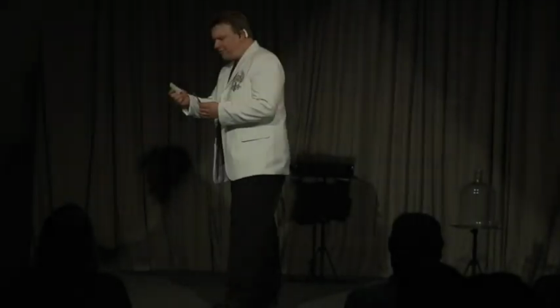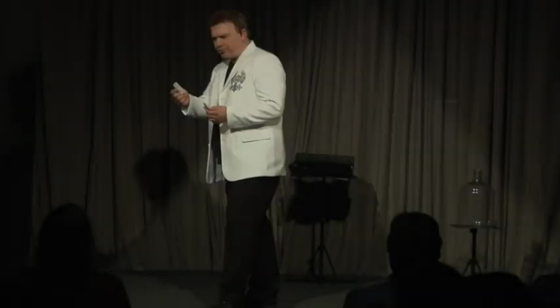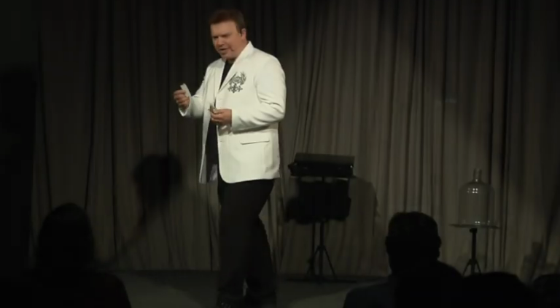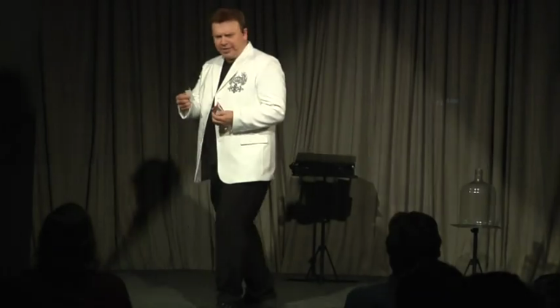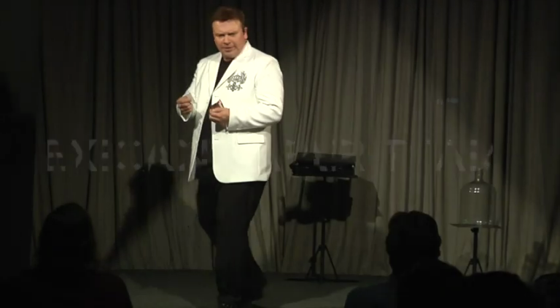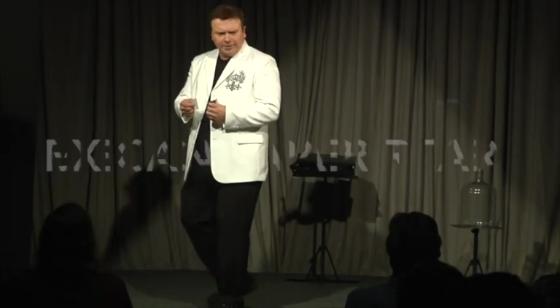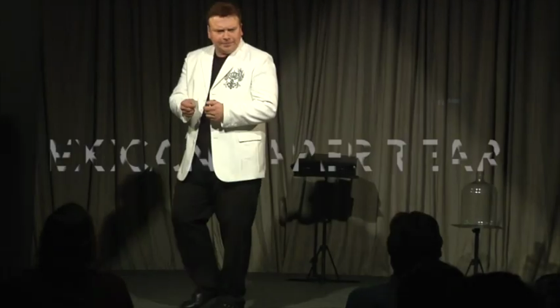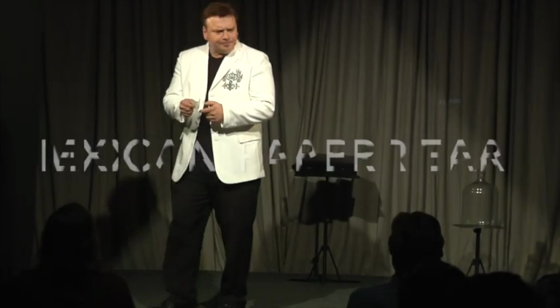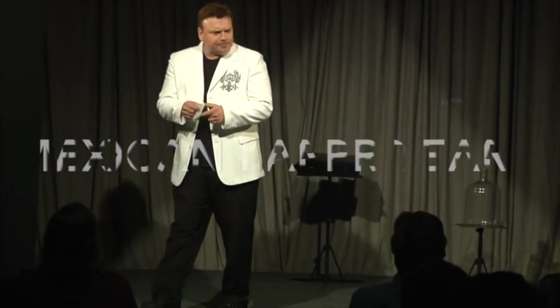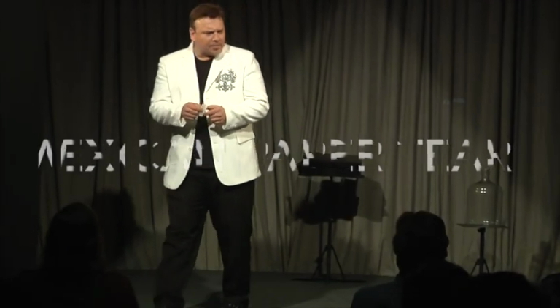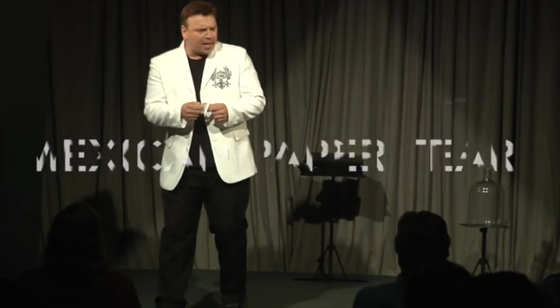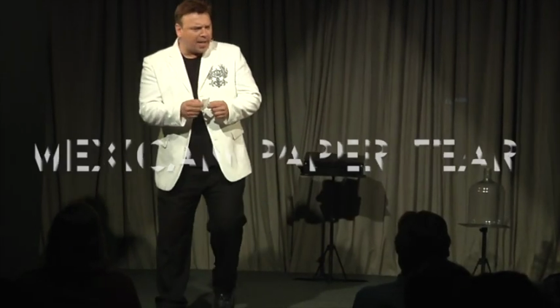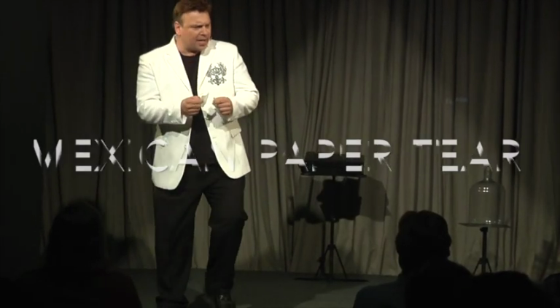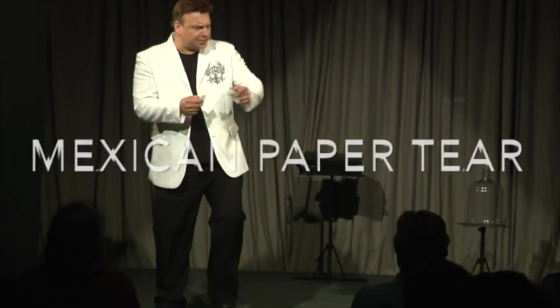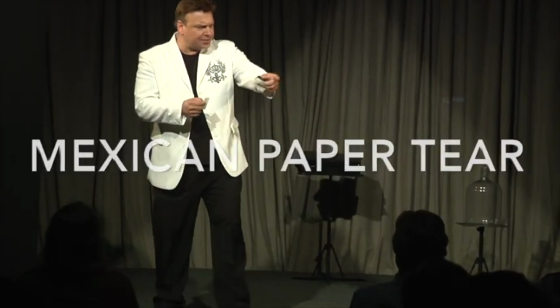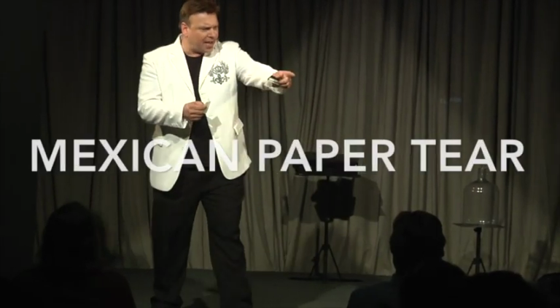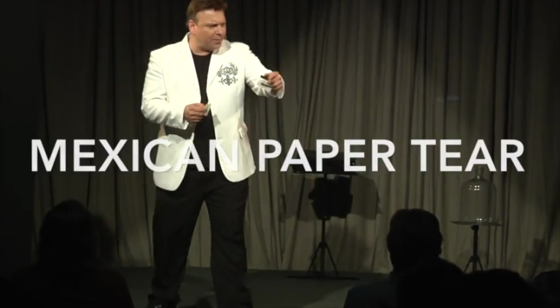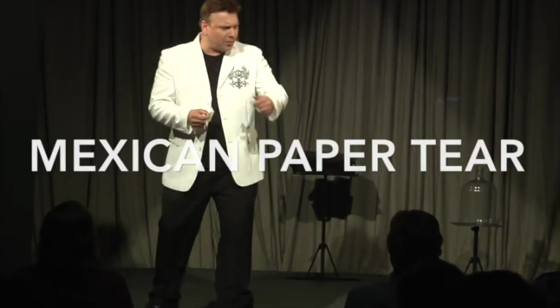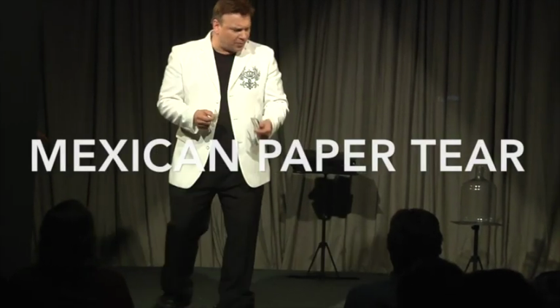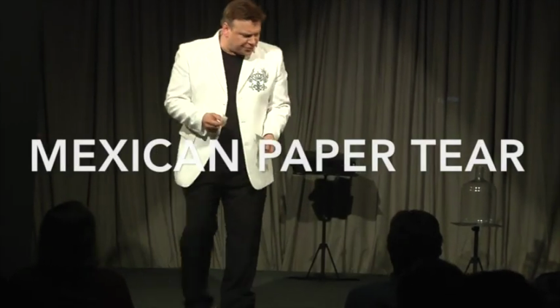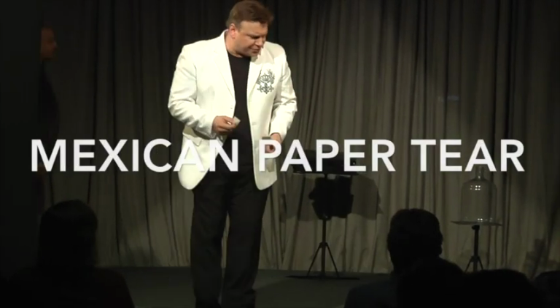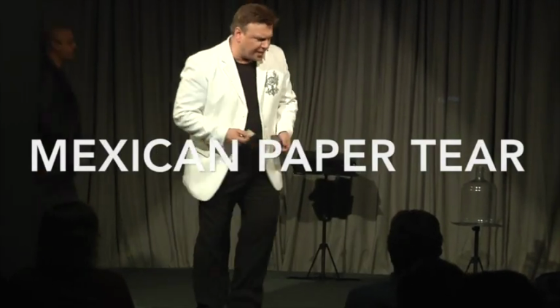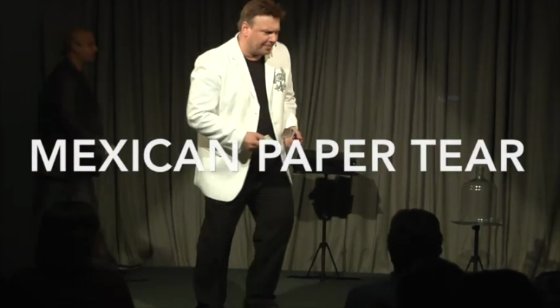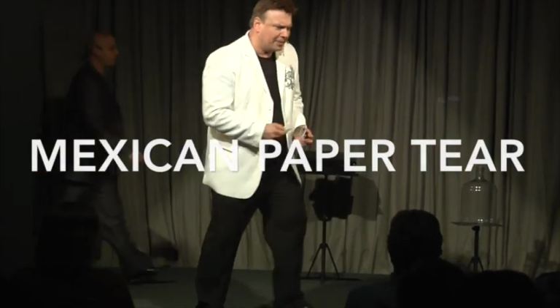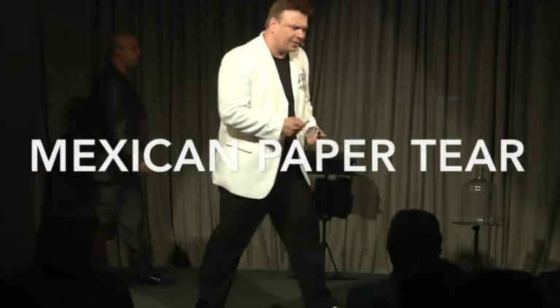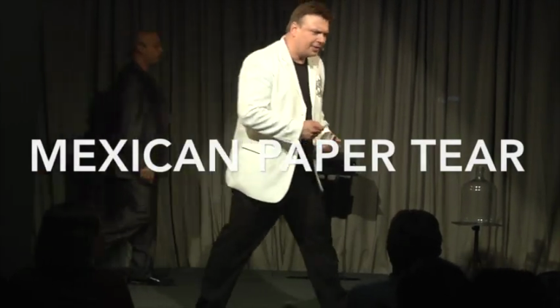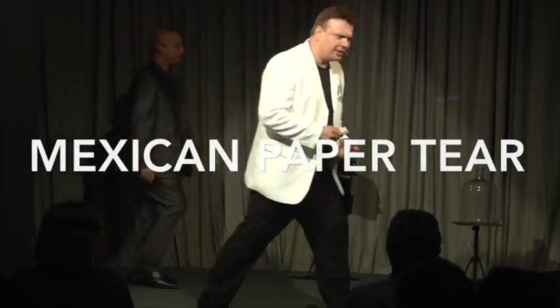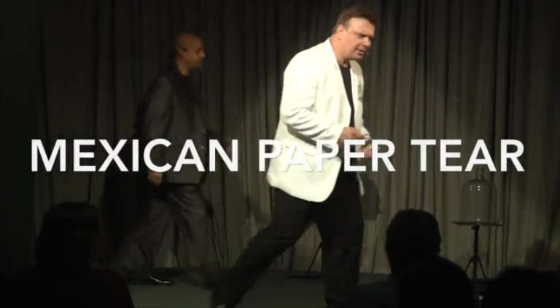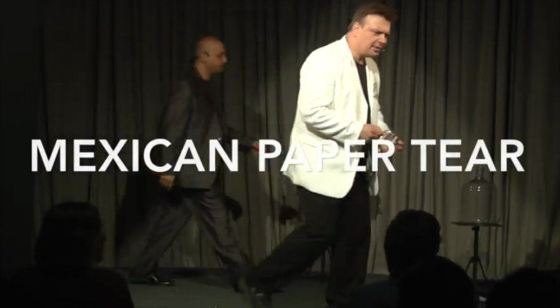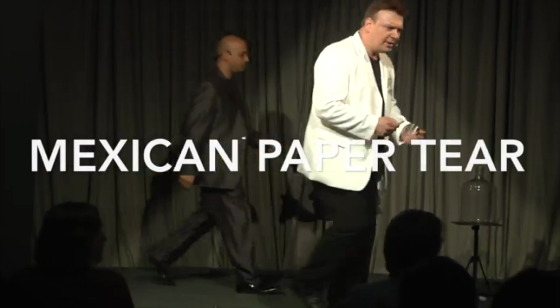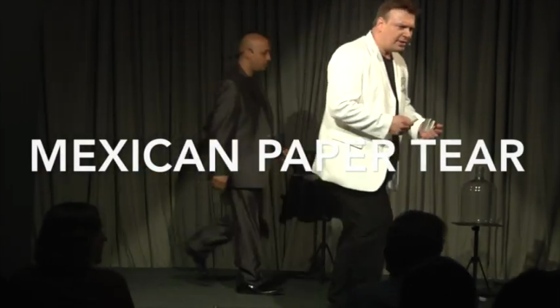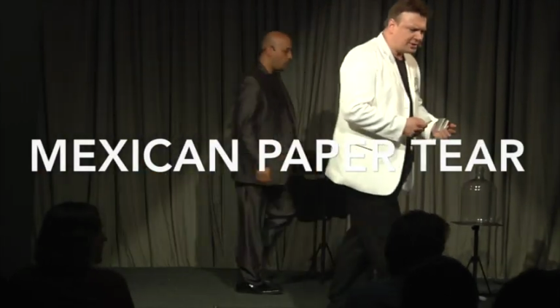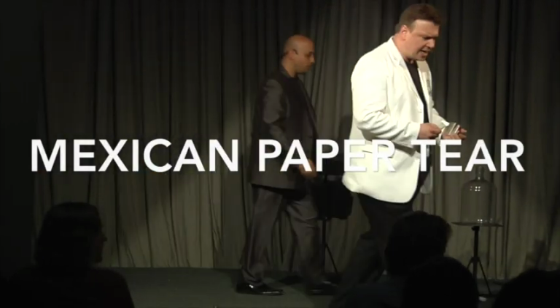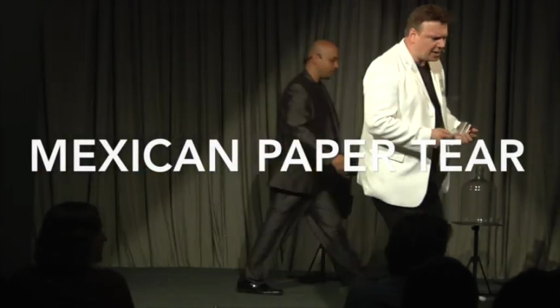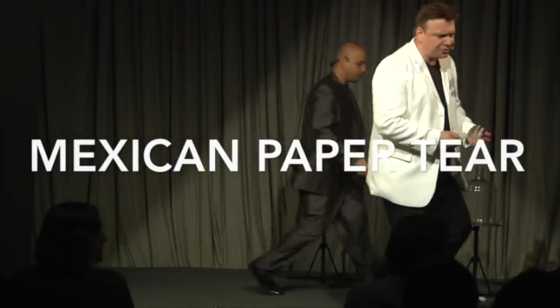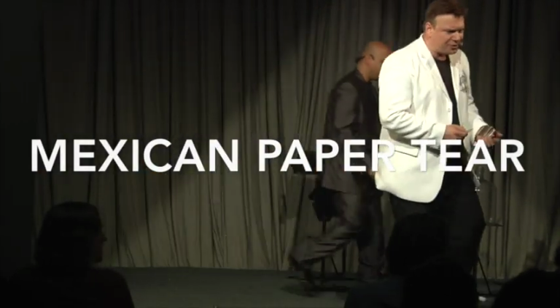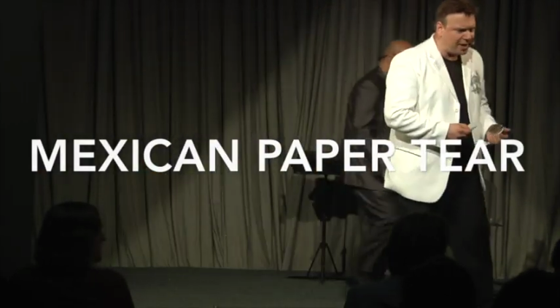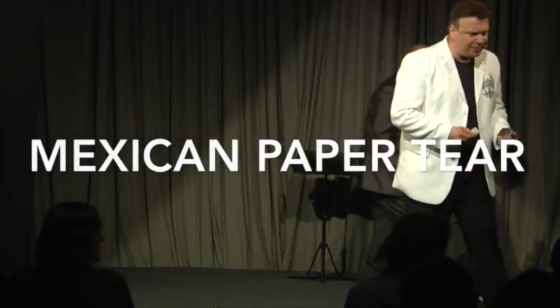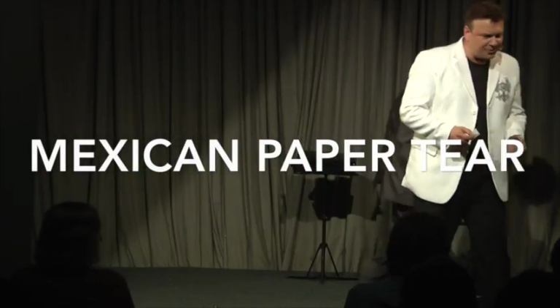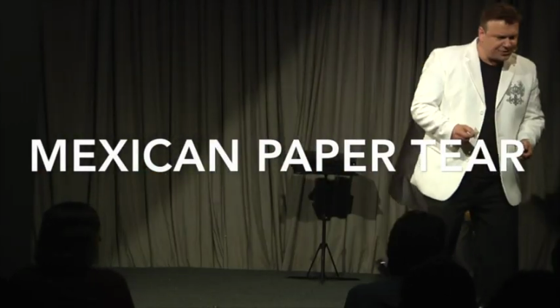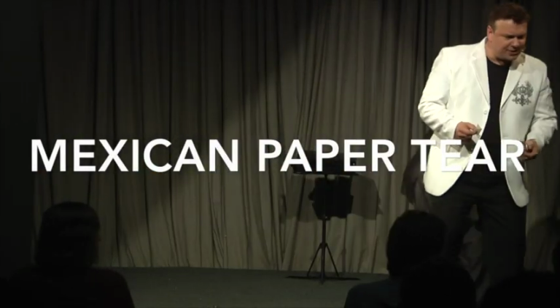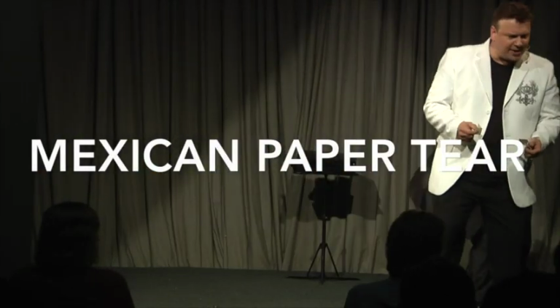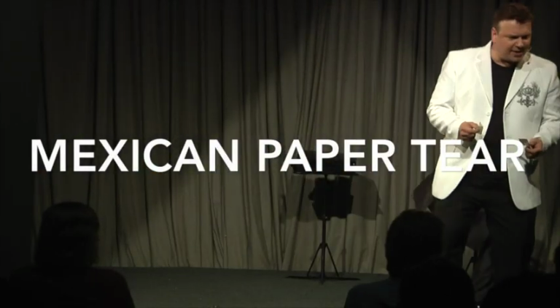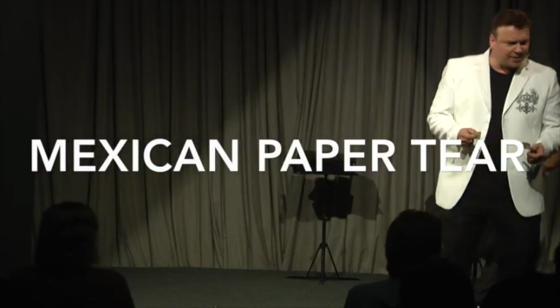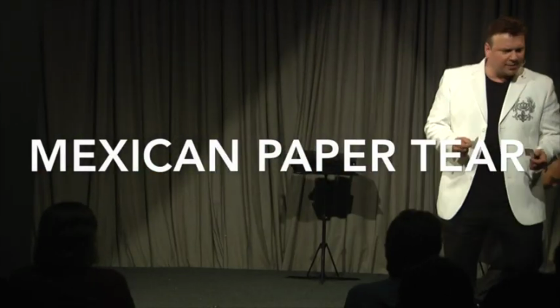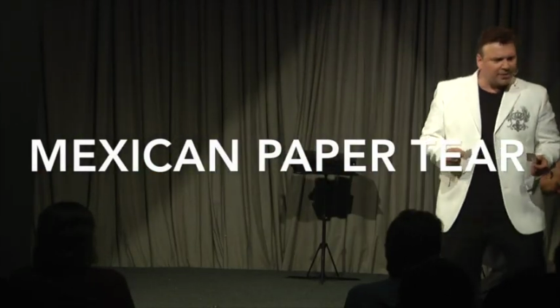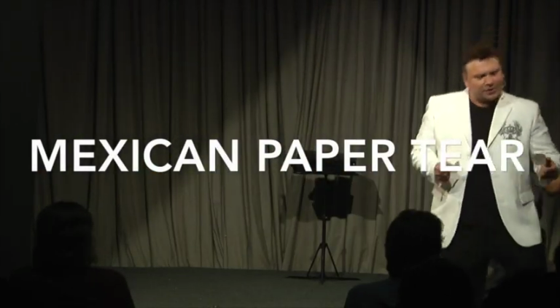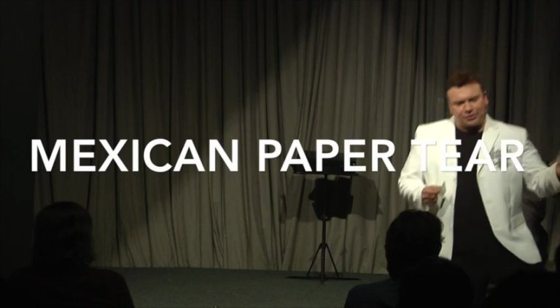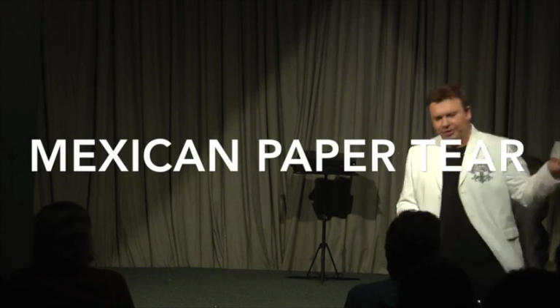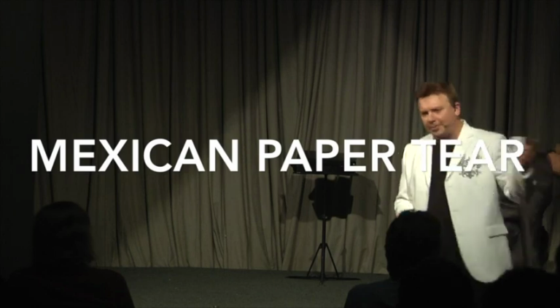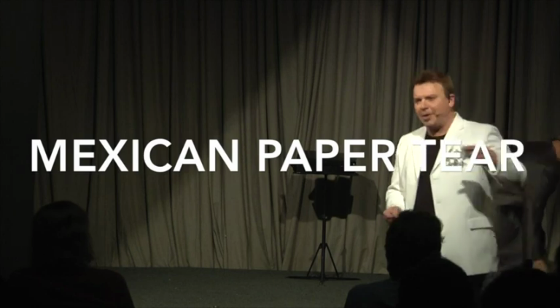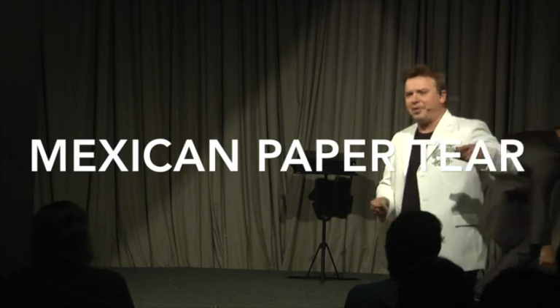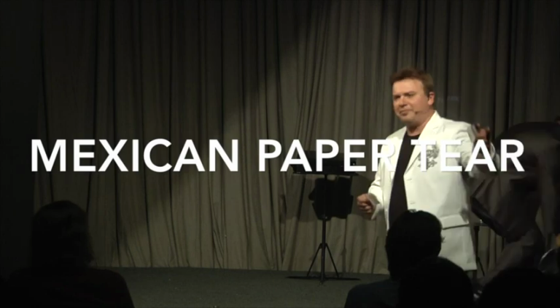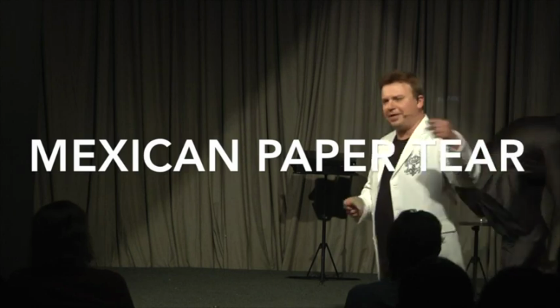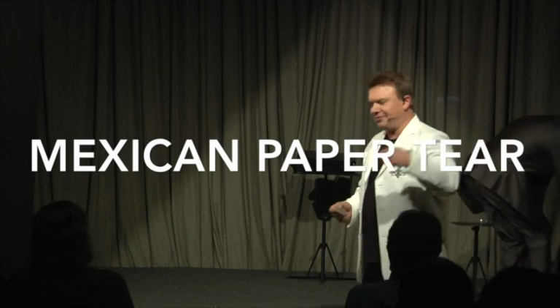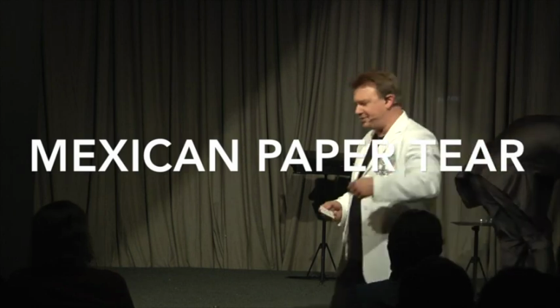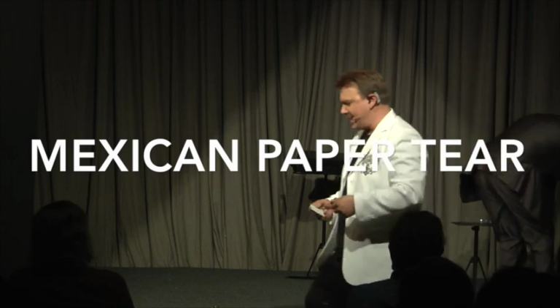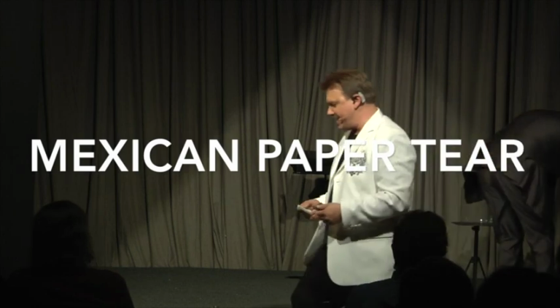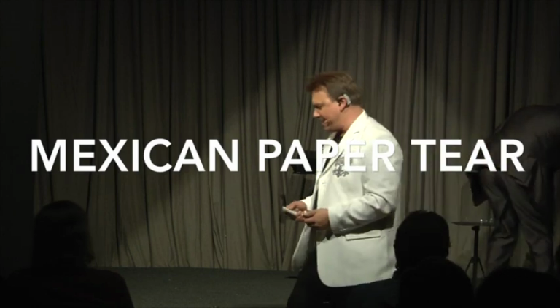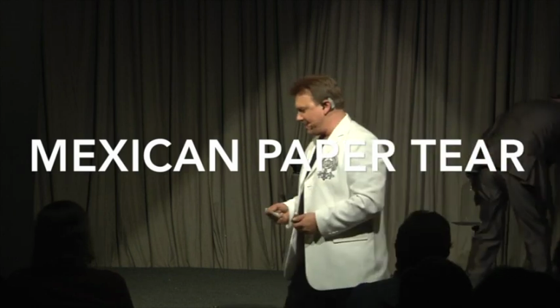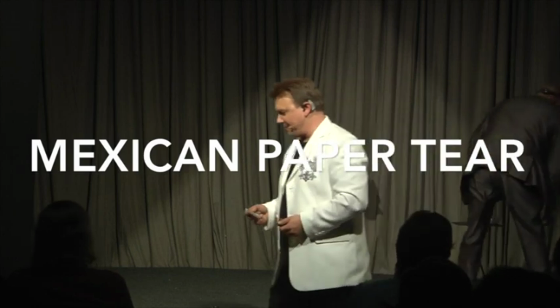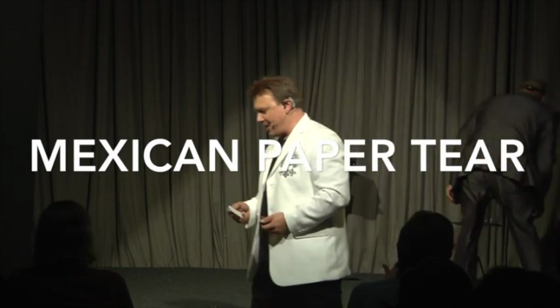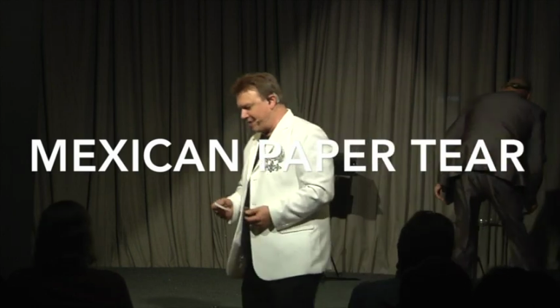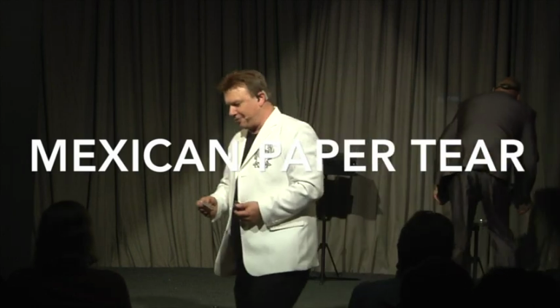Right here. Hi, what is your name? Sandy. Would you help me with this, Sandy? Sure, come on up here. Everybody give Sandy a big round.